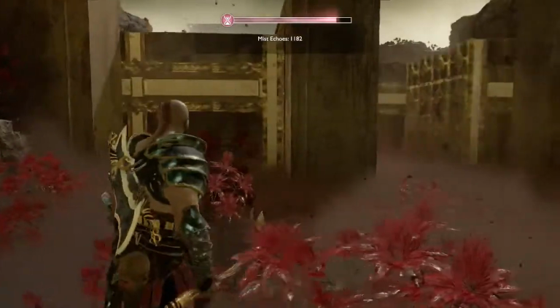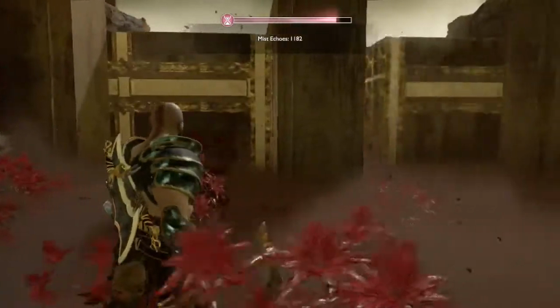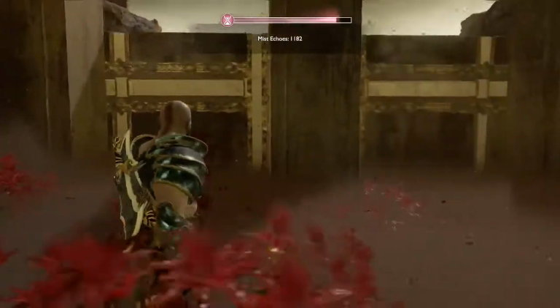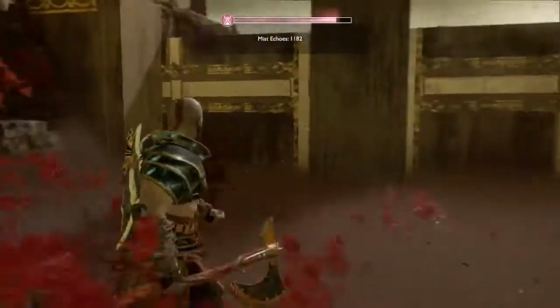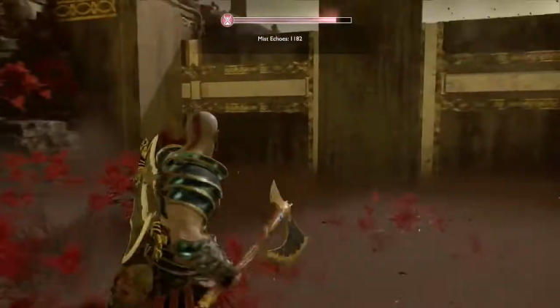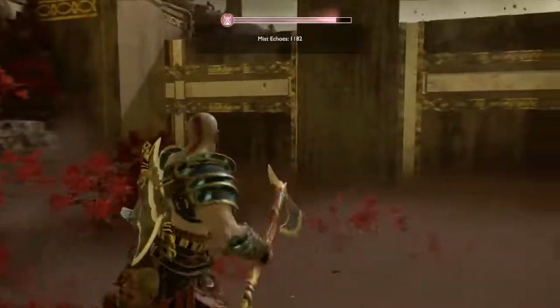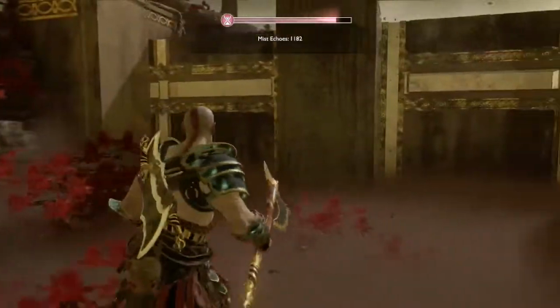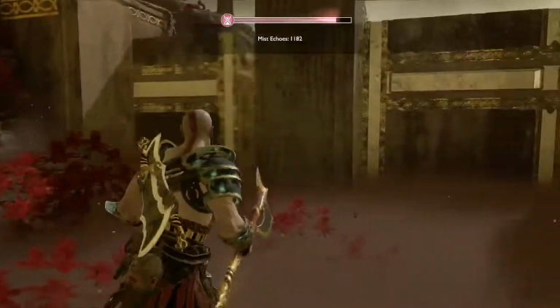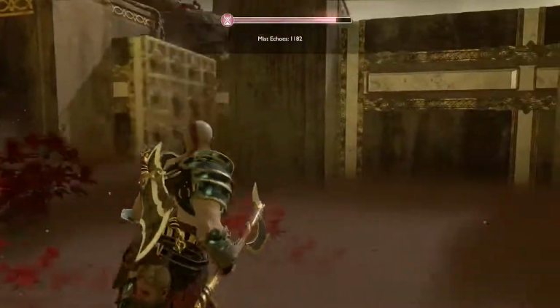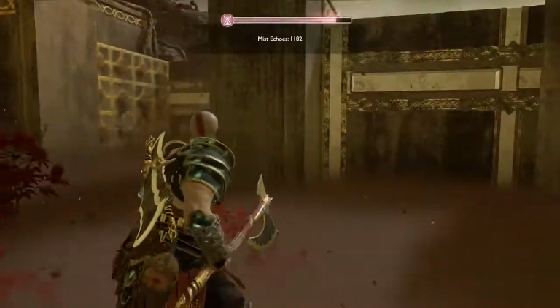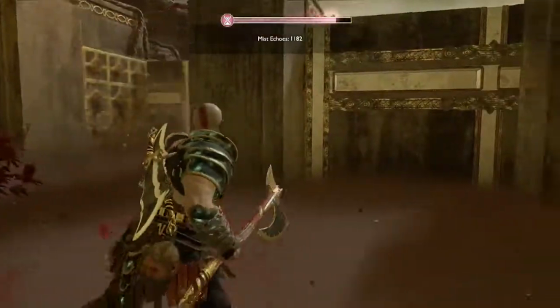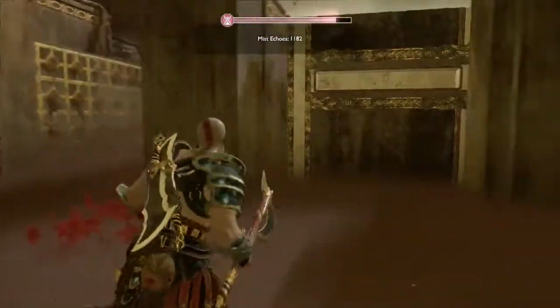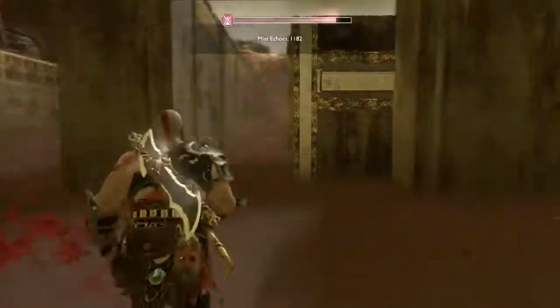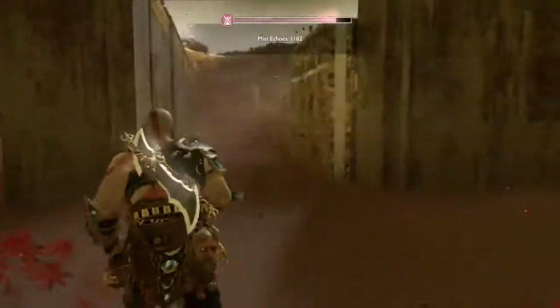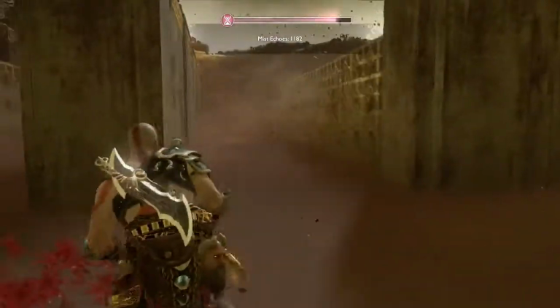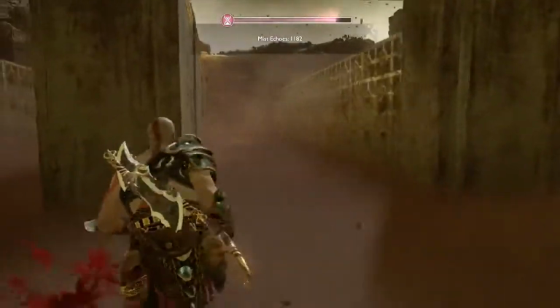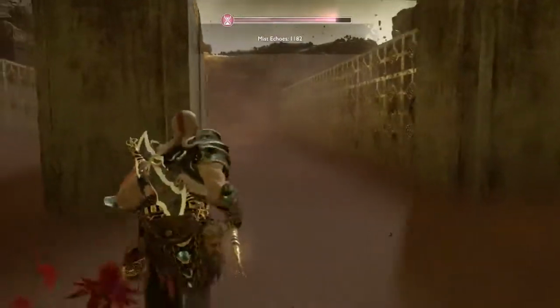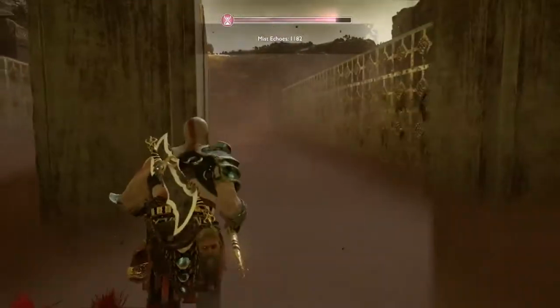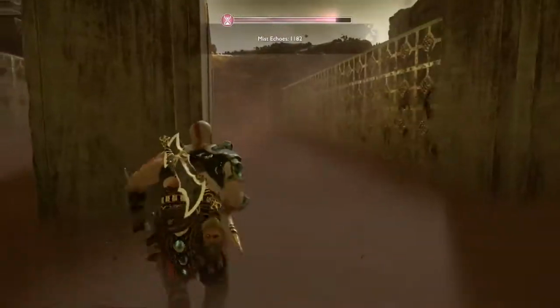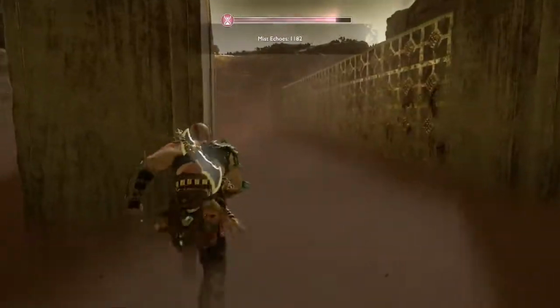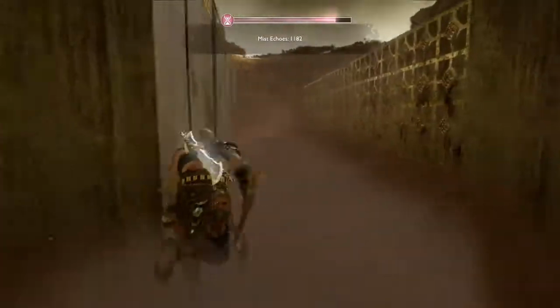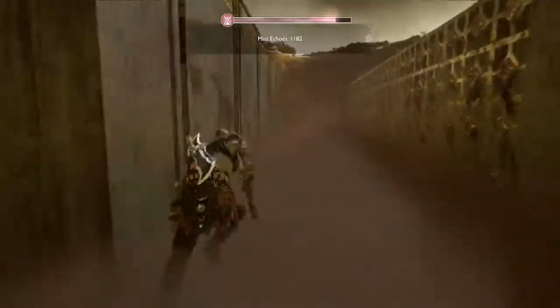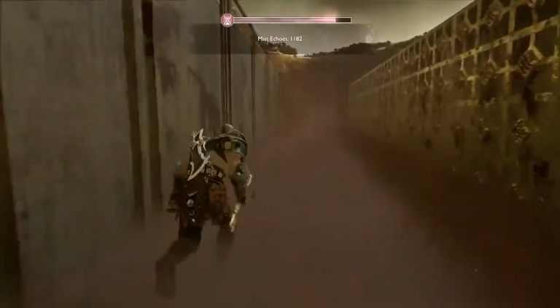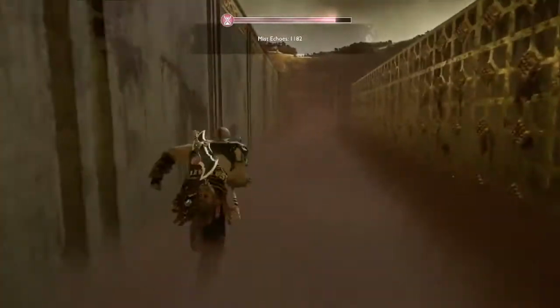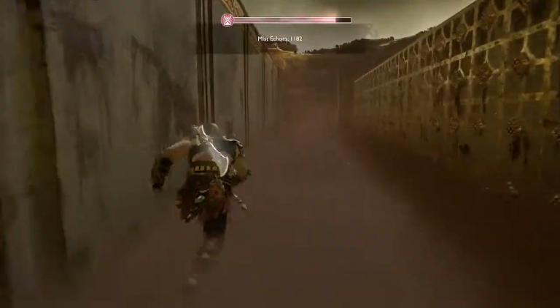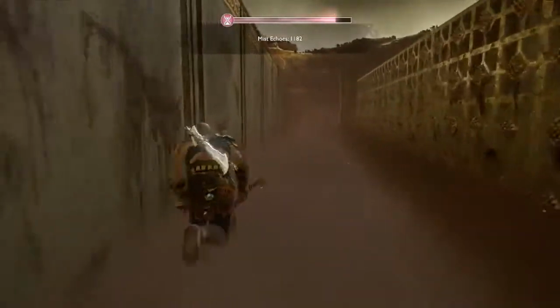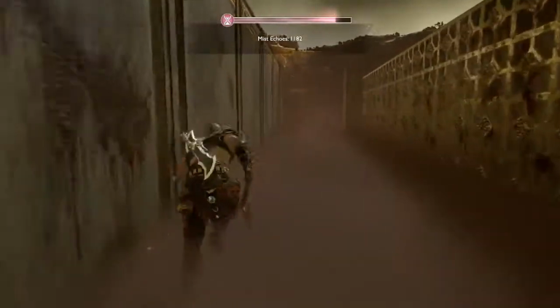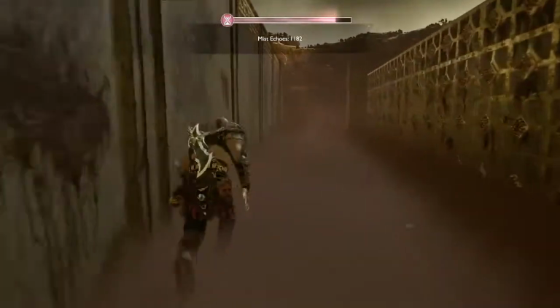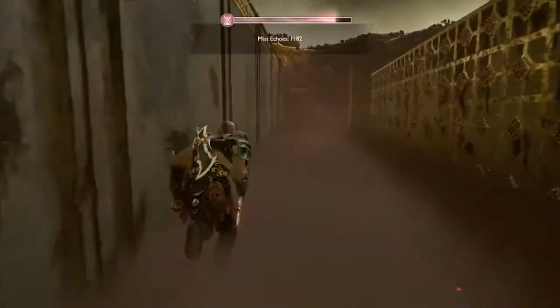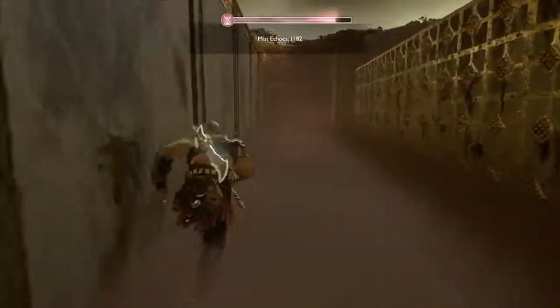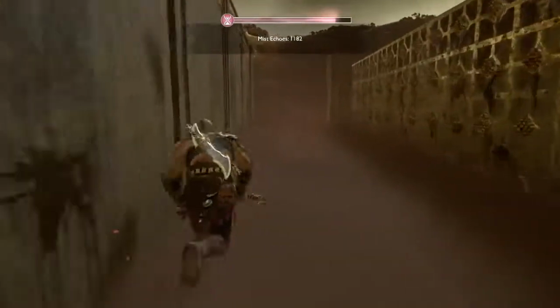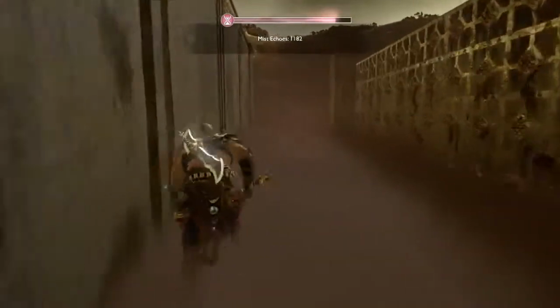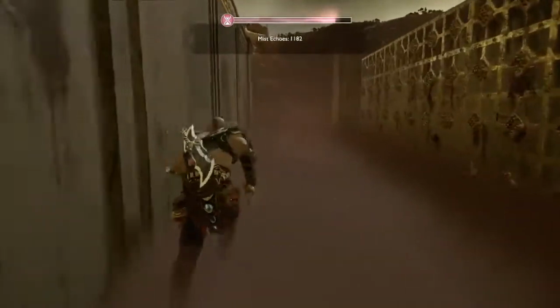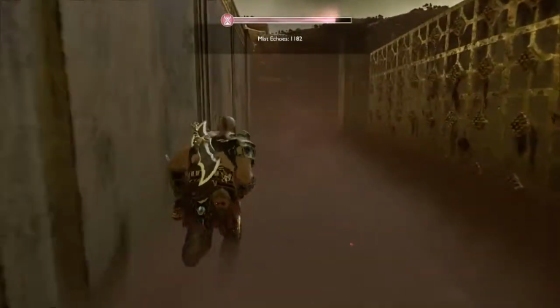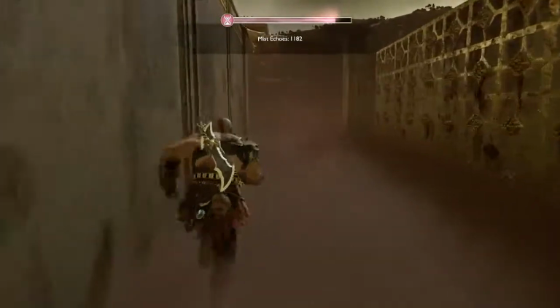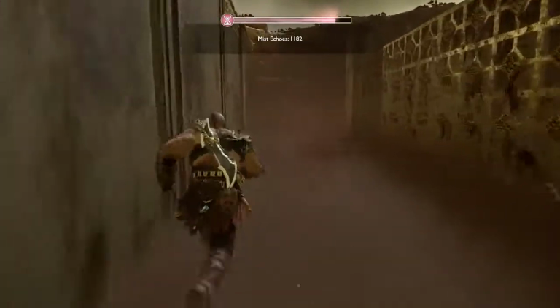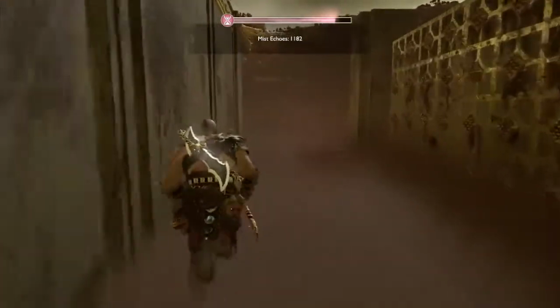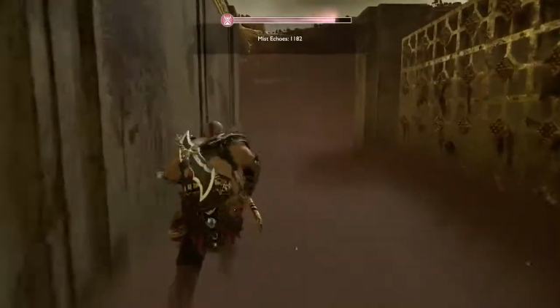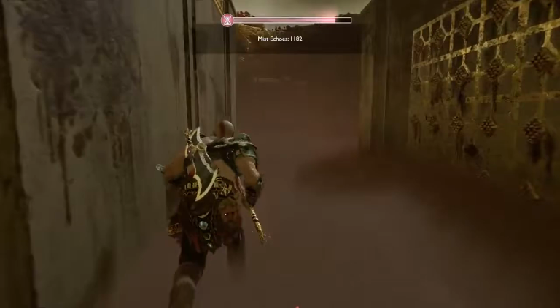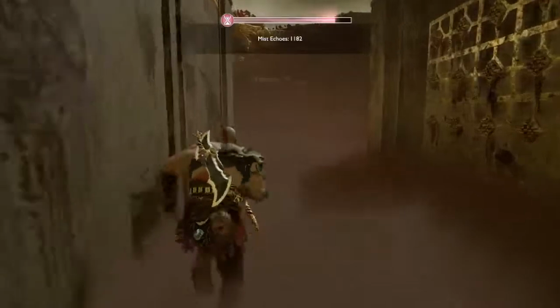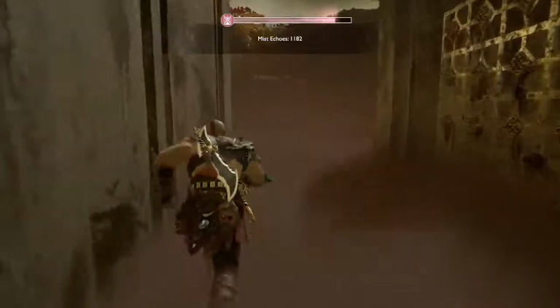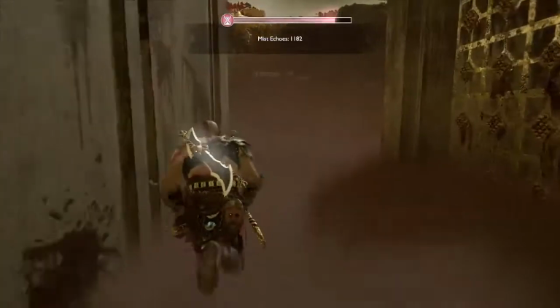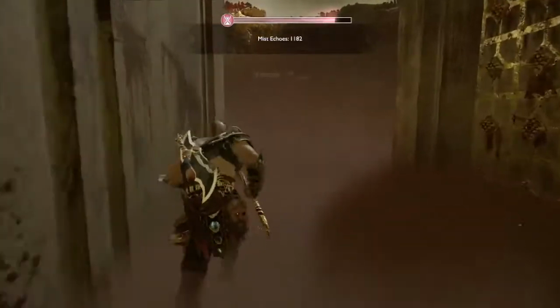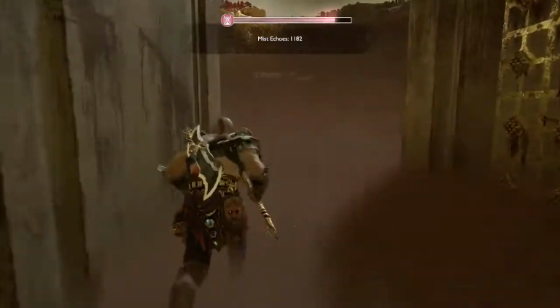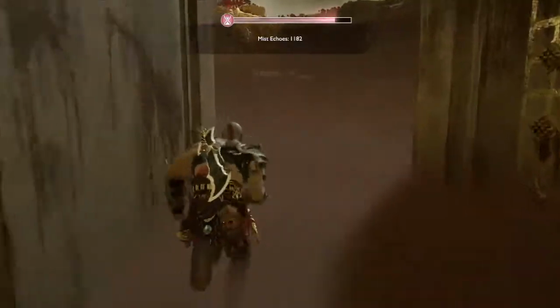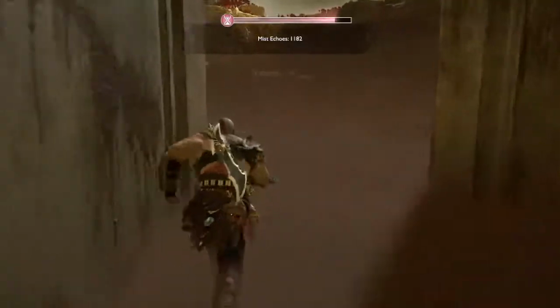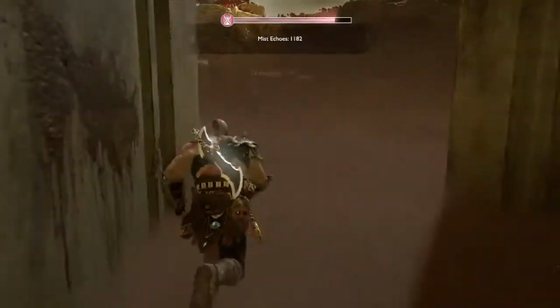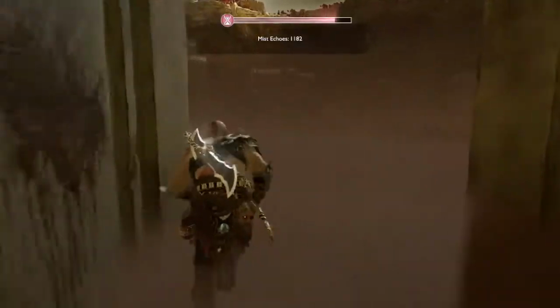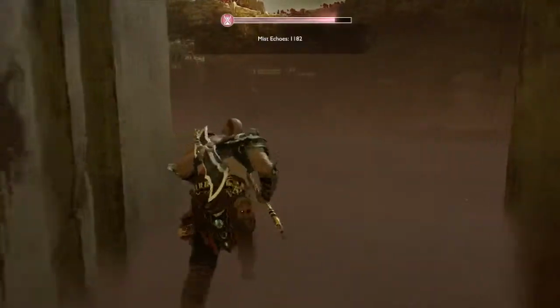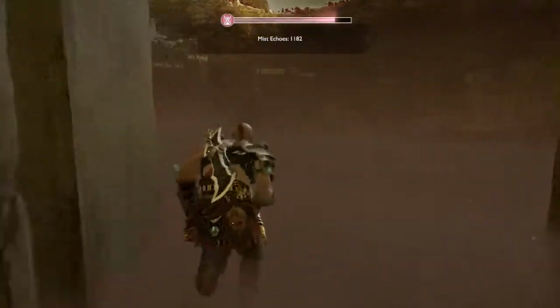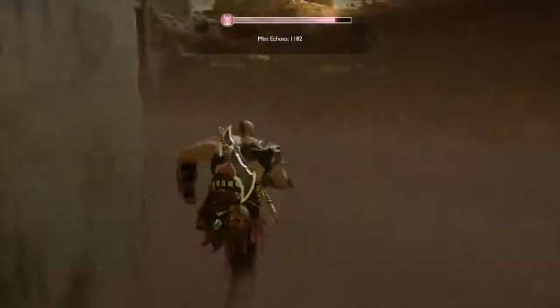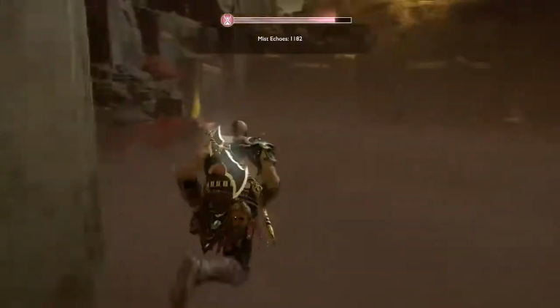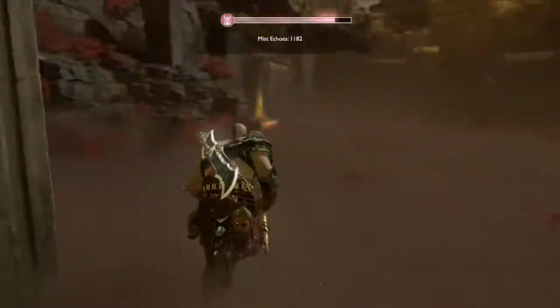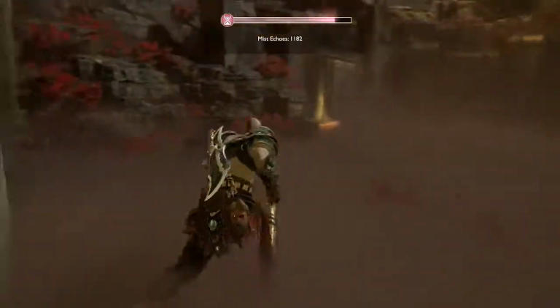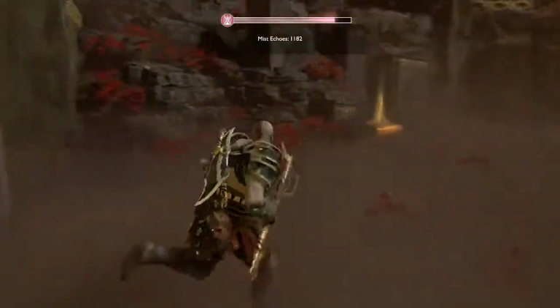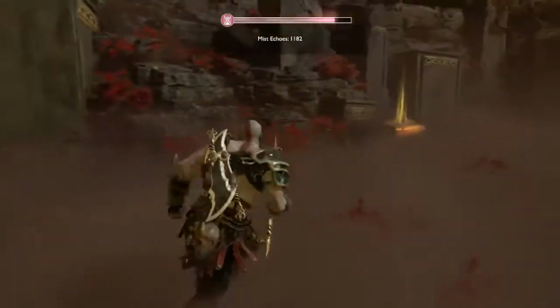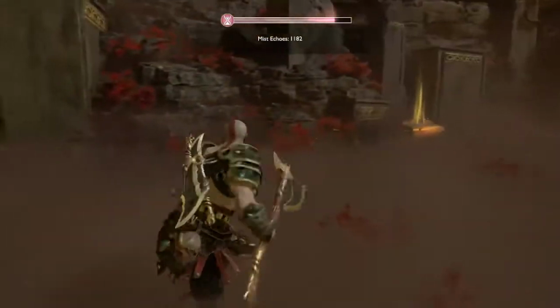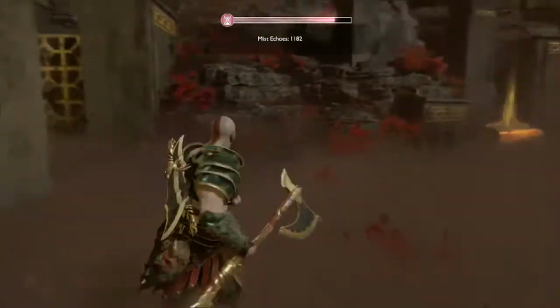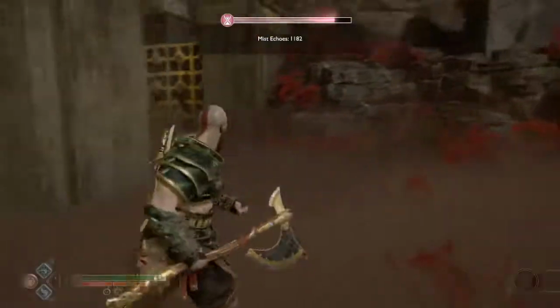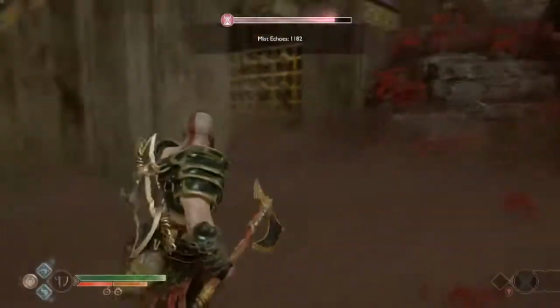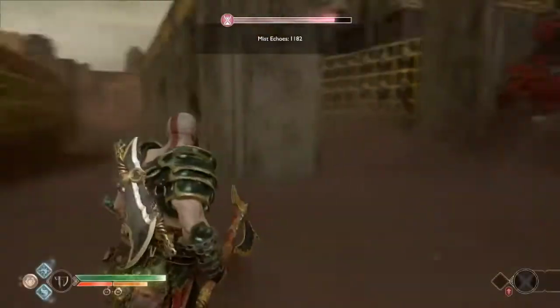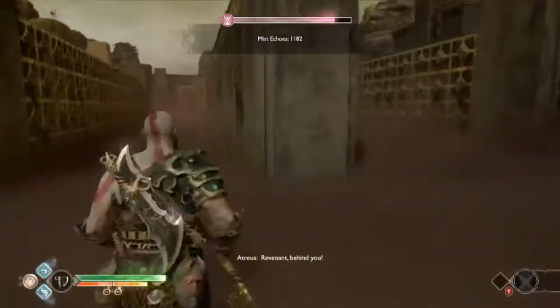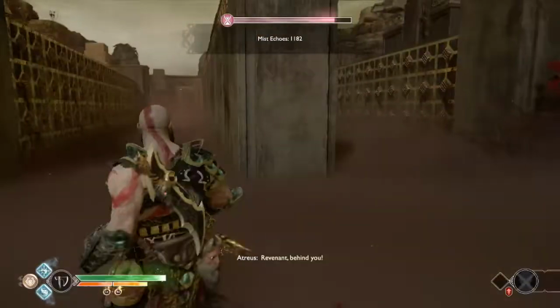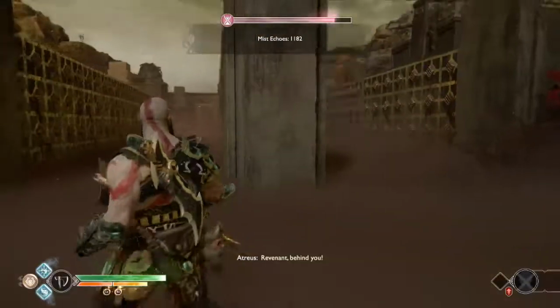We got some mist echoes and hacksilver. When there are two of these, always look around because there could be a hidden room. Just keep going forward after that one.